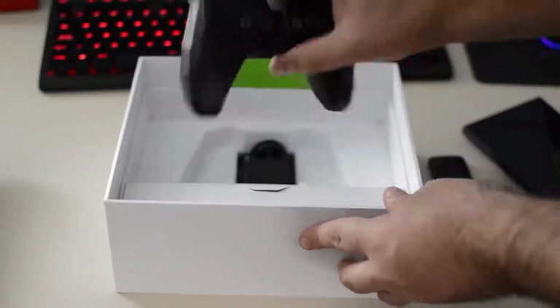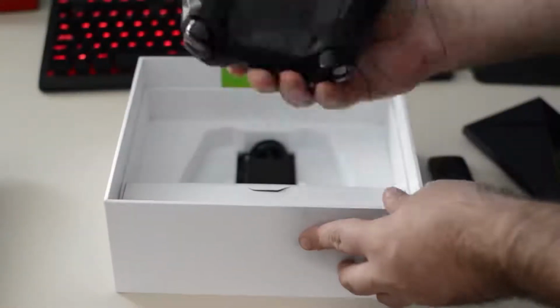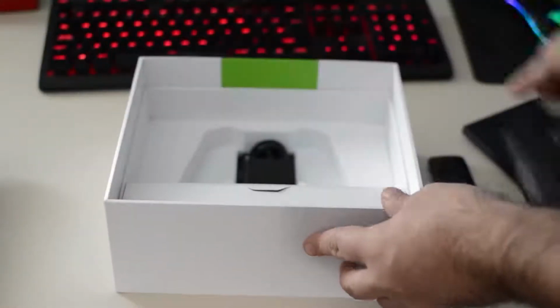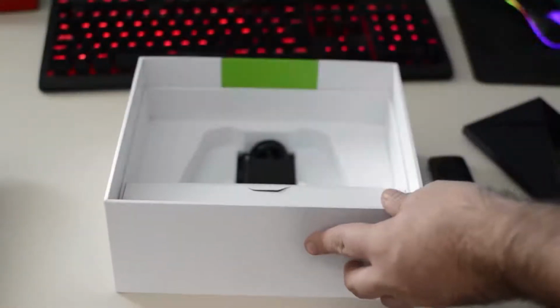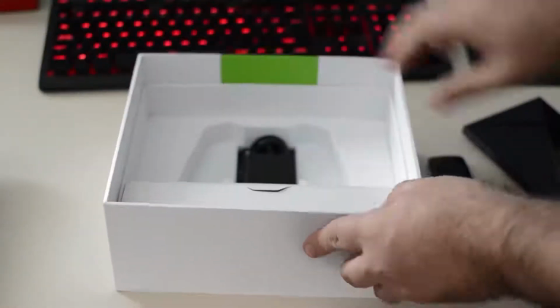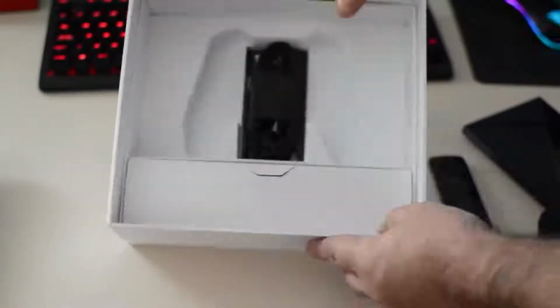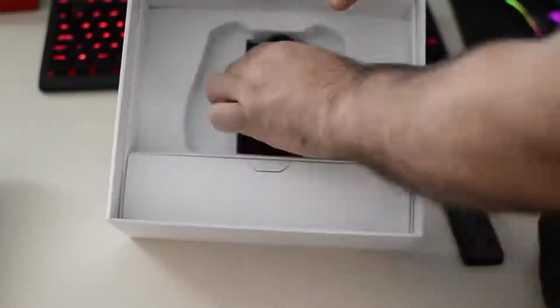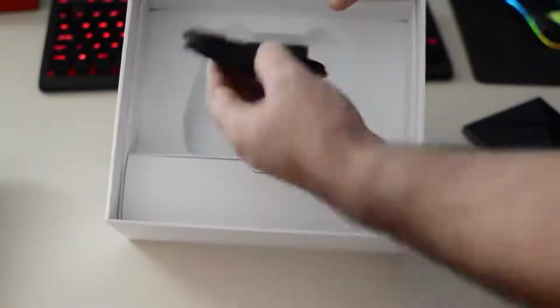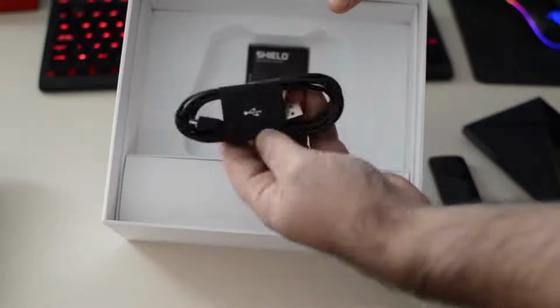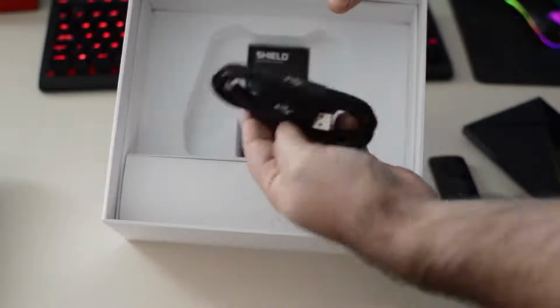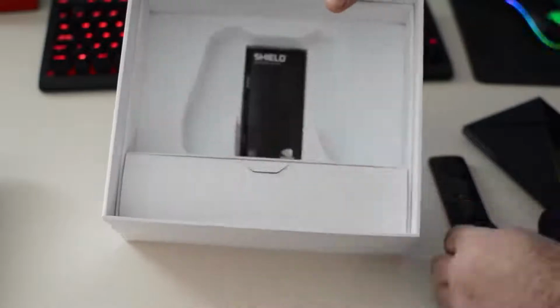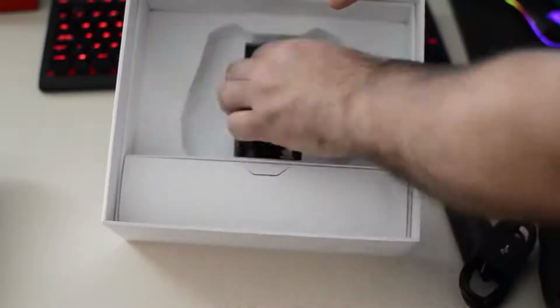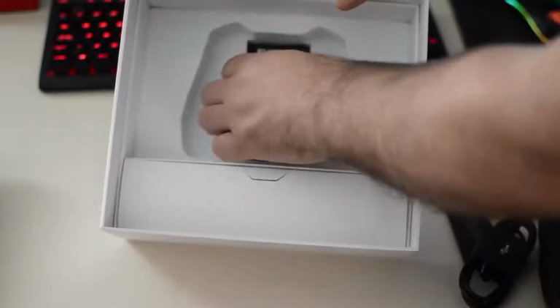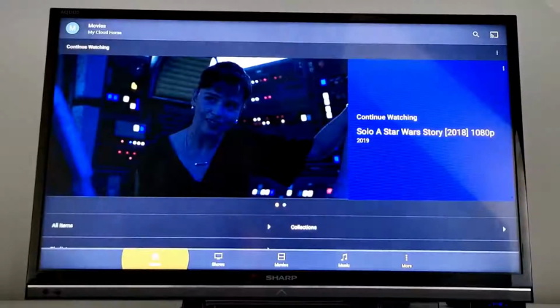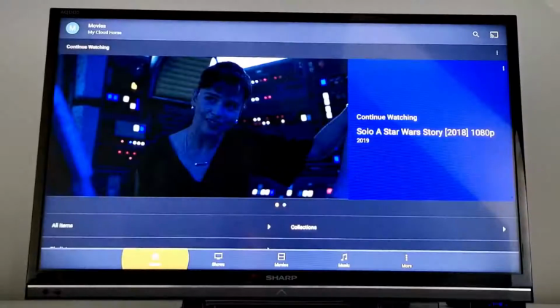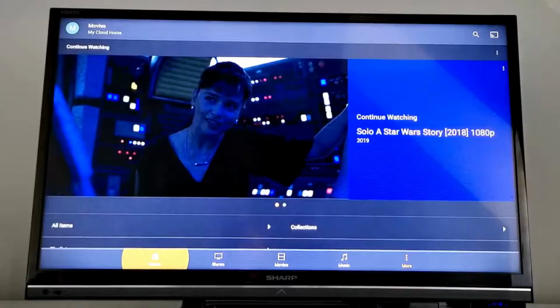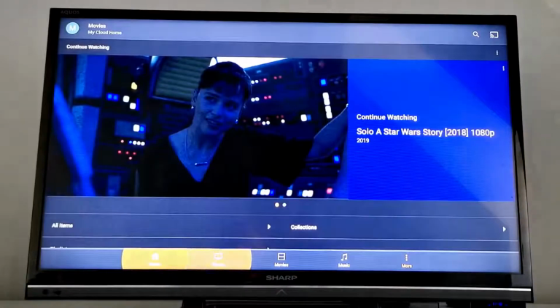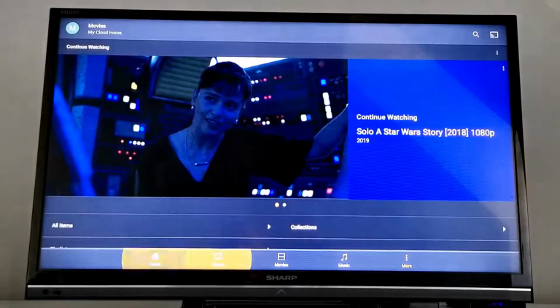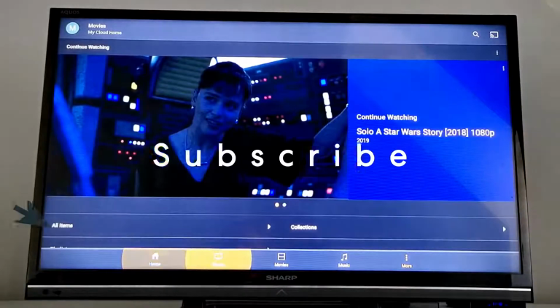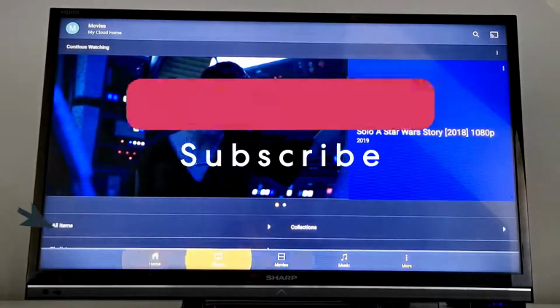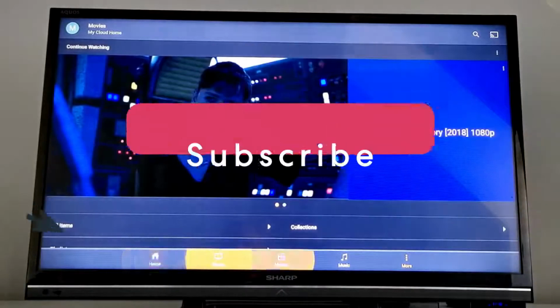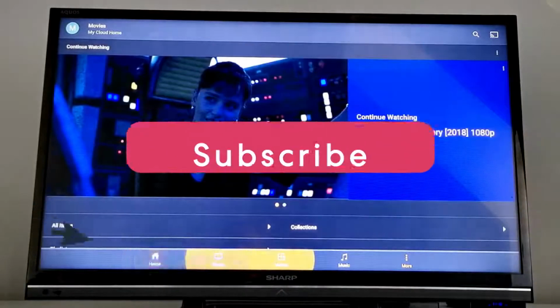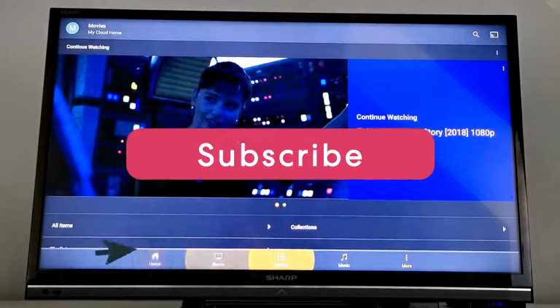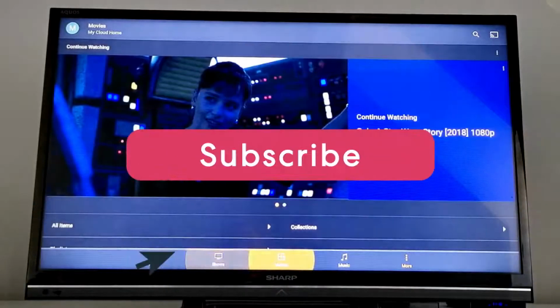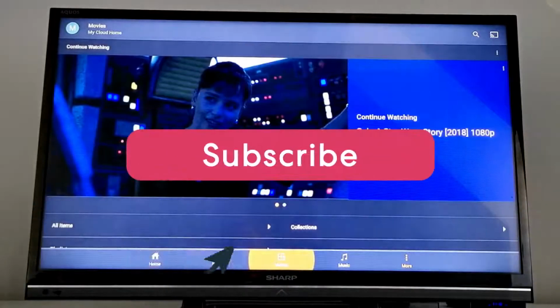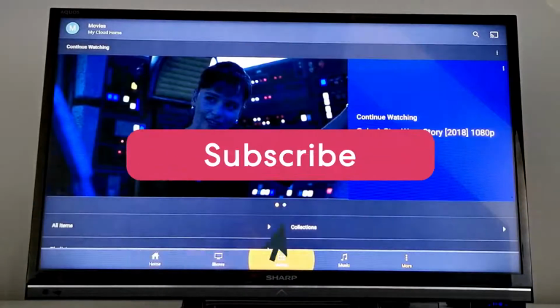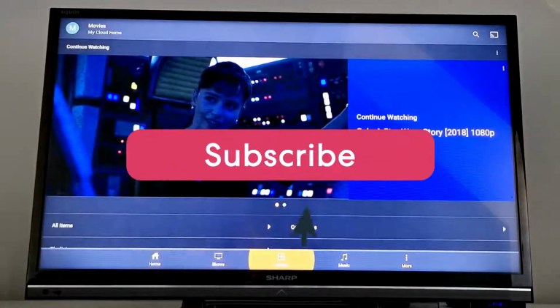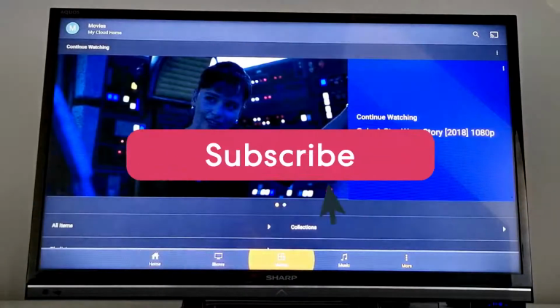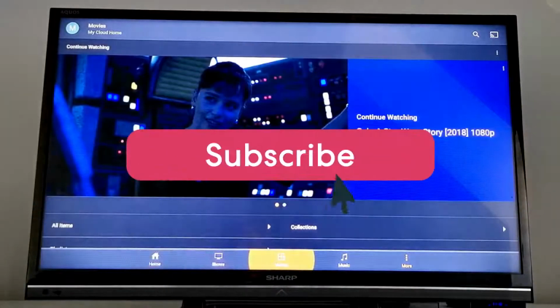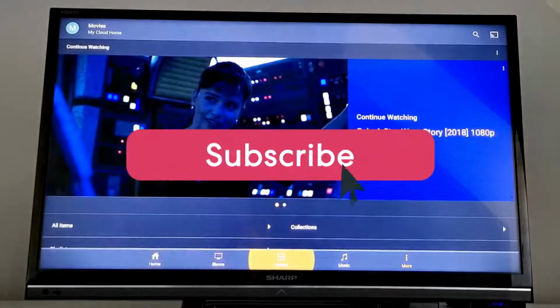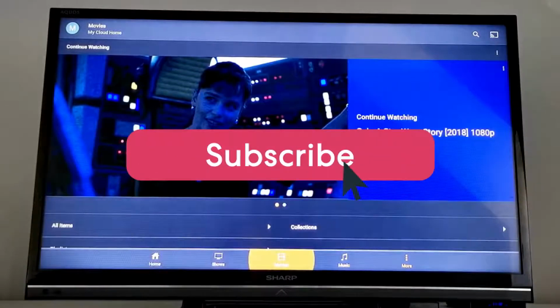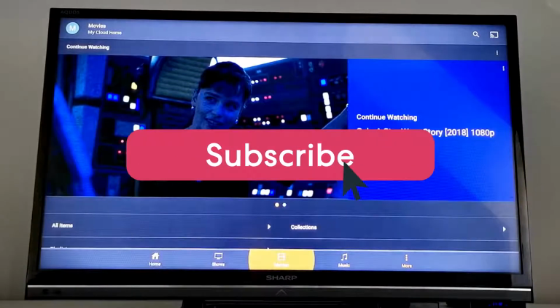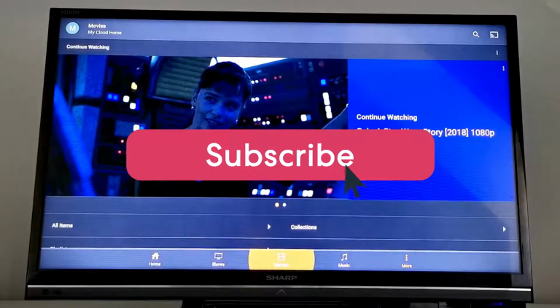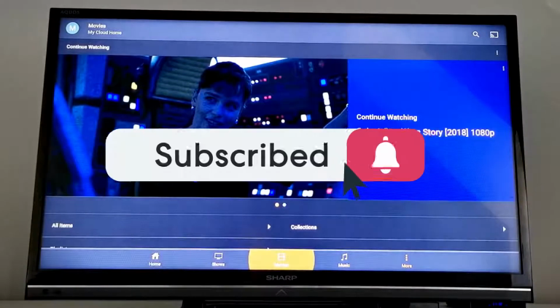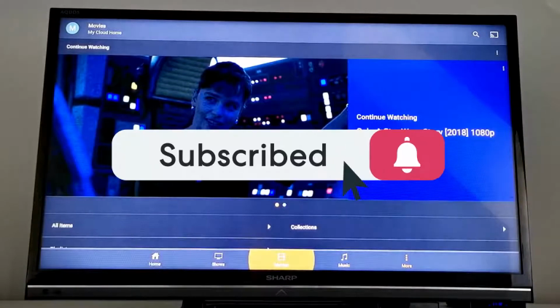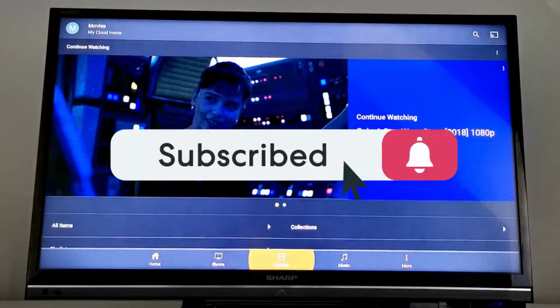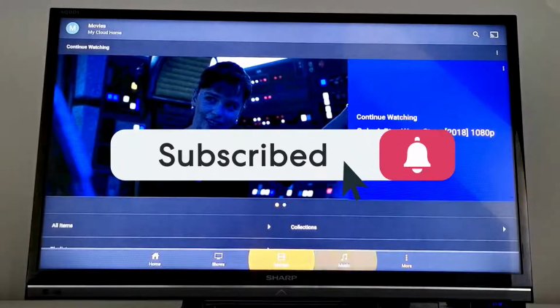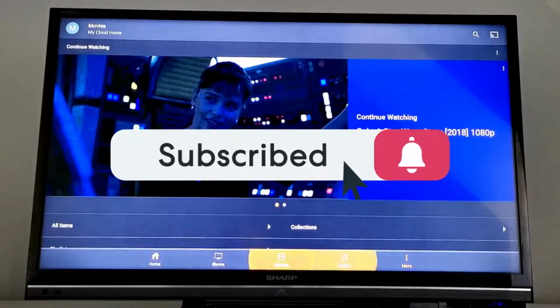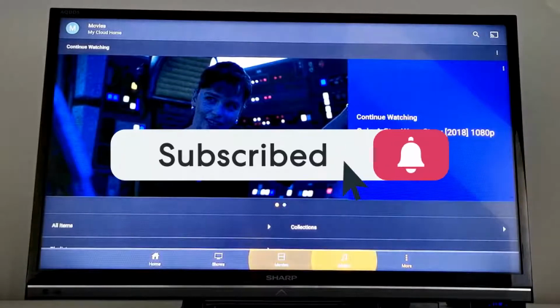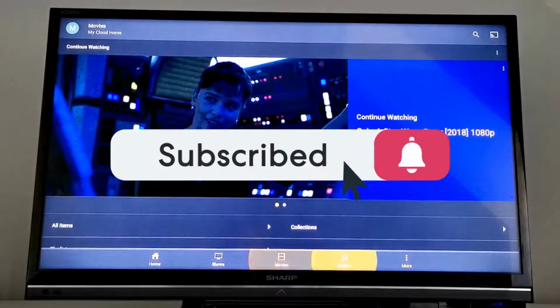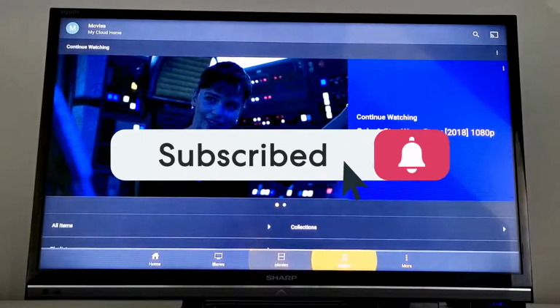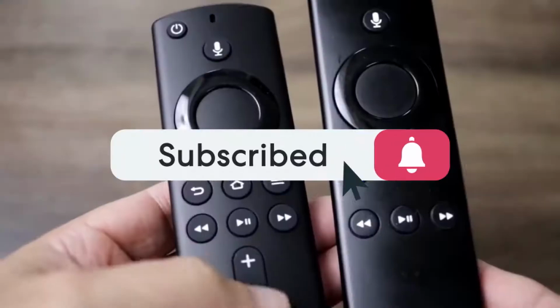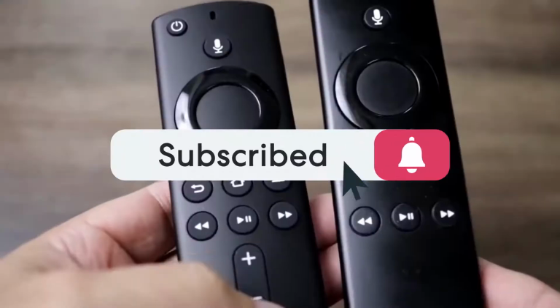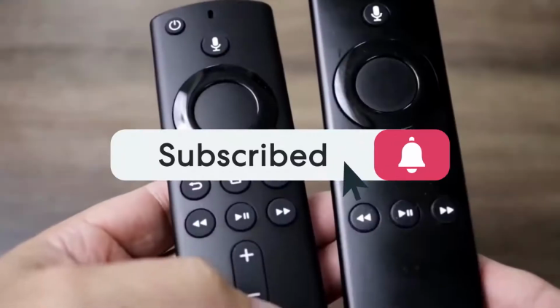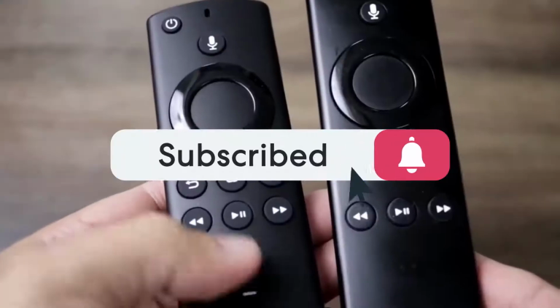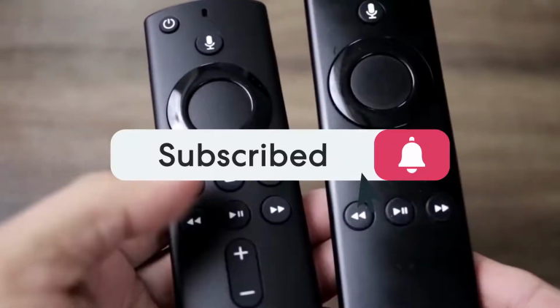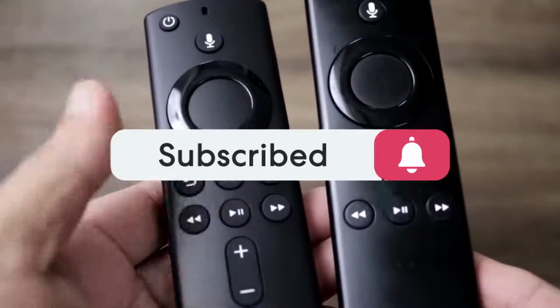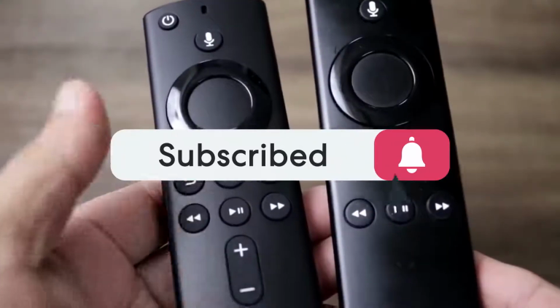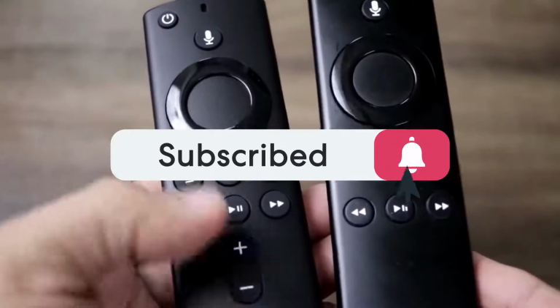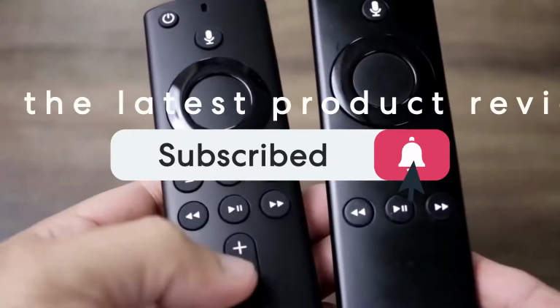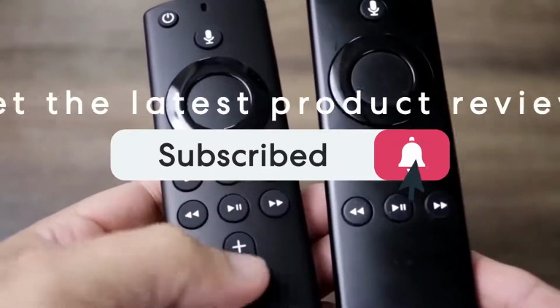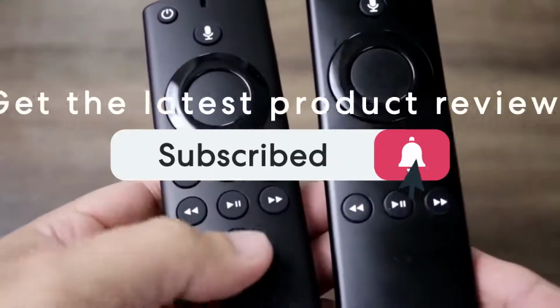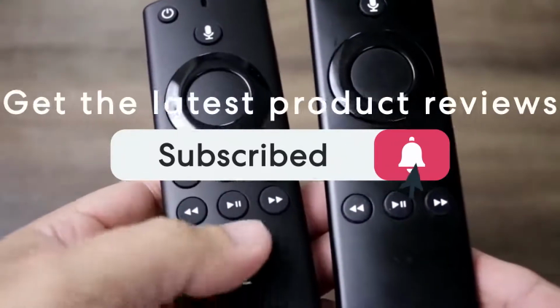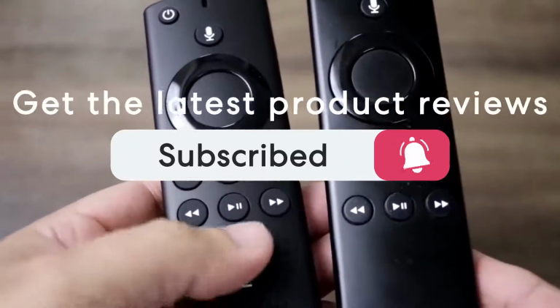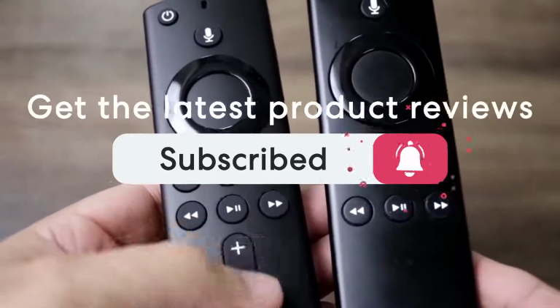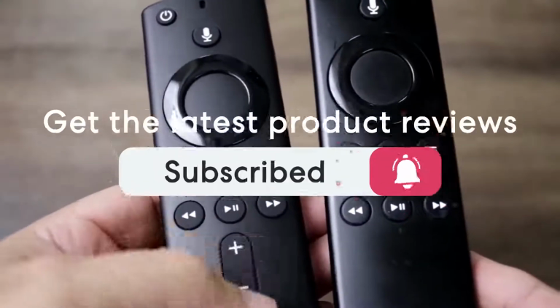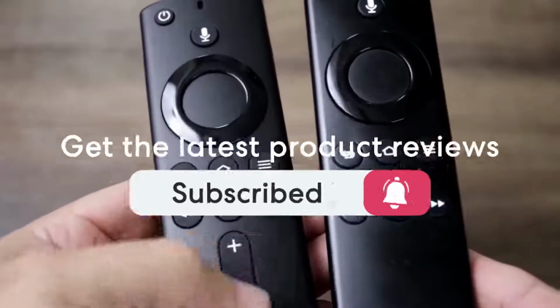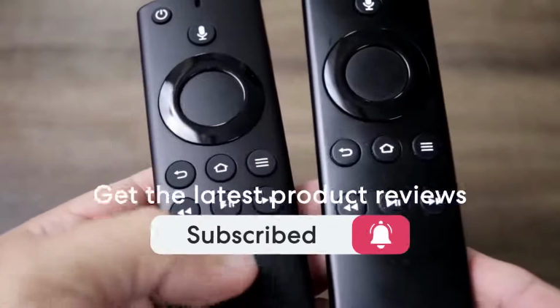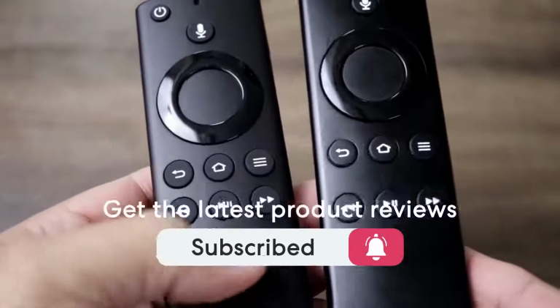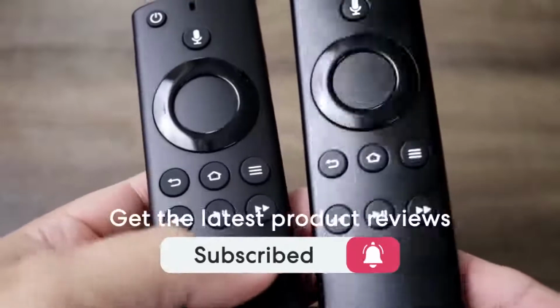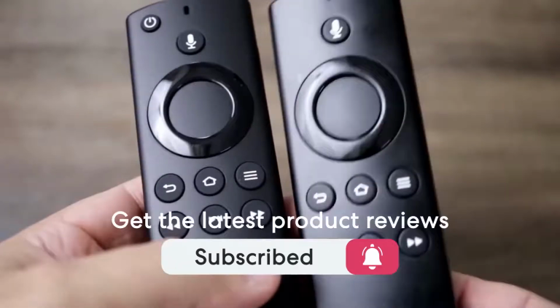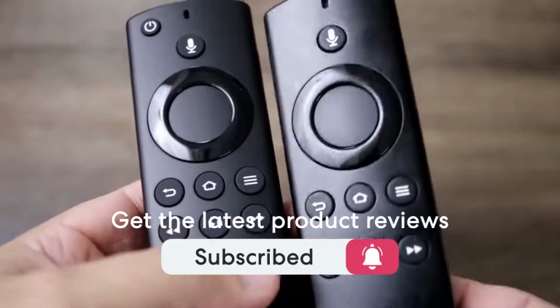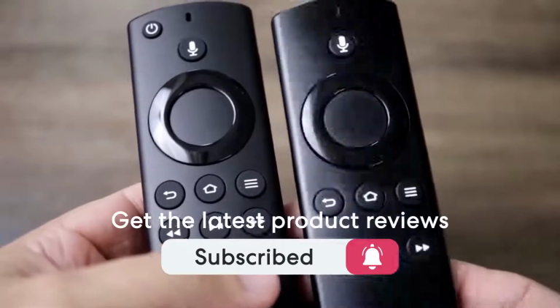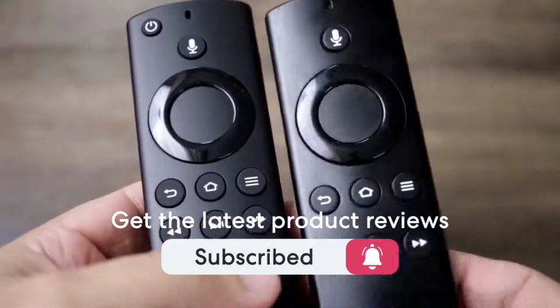One last thing before we dive in, make sure you subscribe and hit the notification bell to get the latest product reviews from the channel.